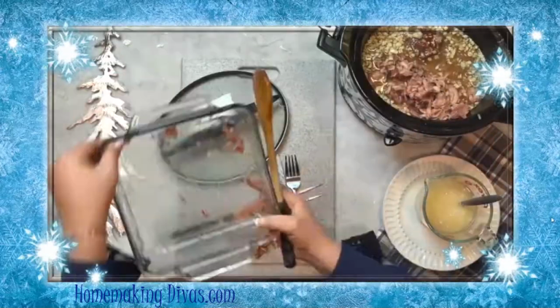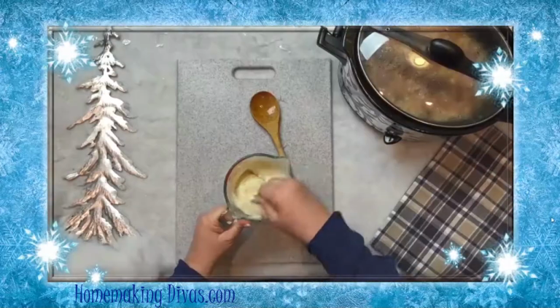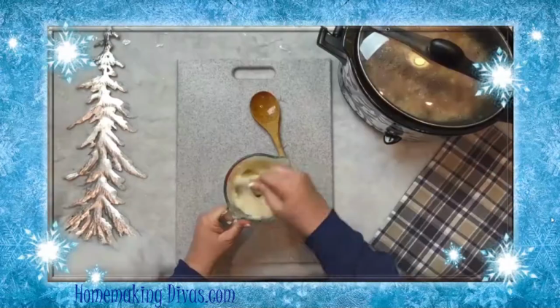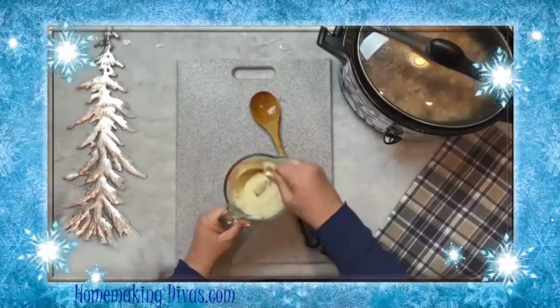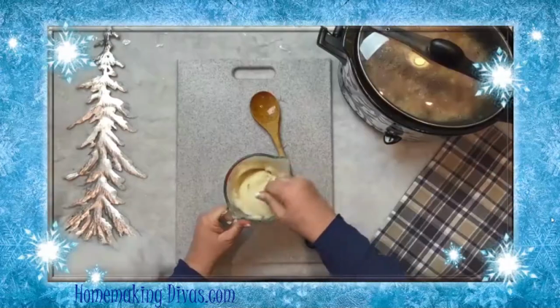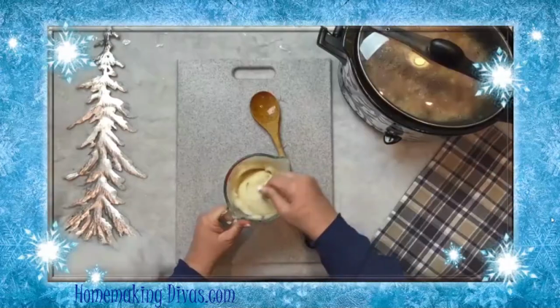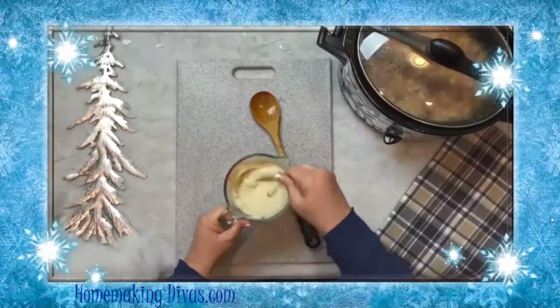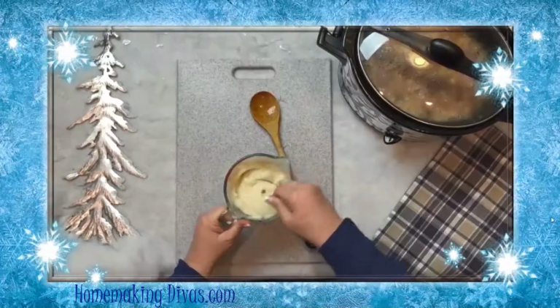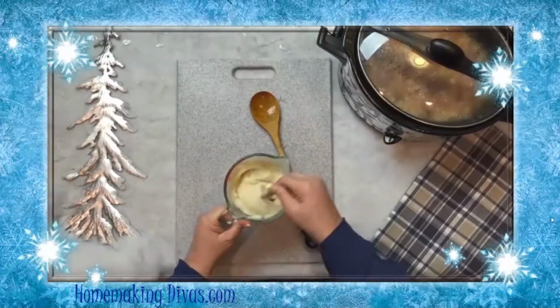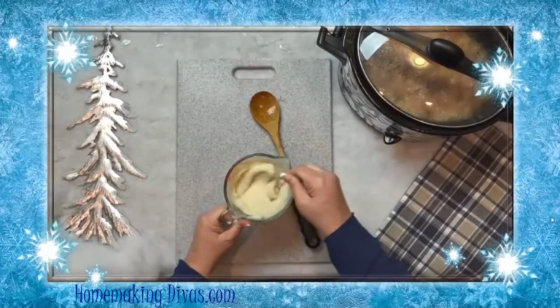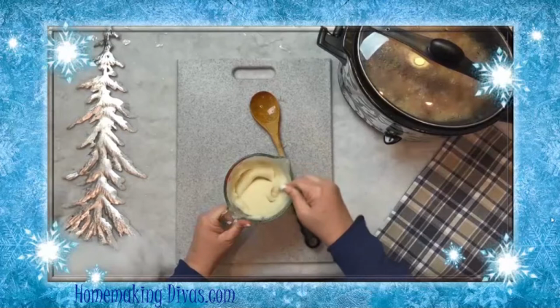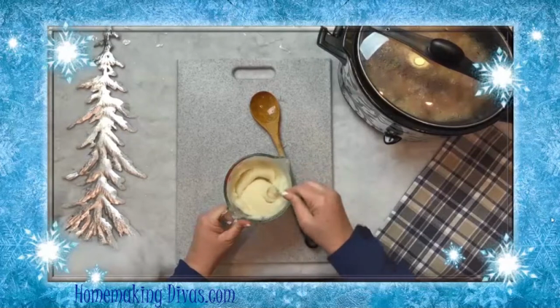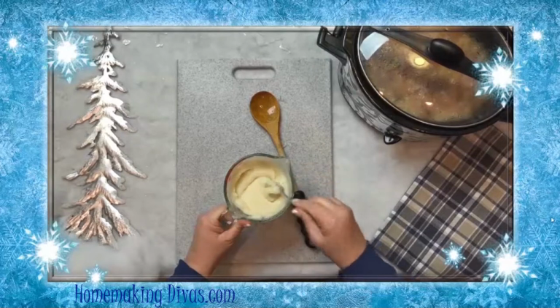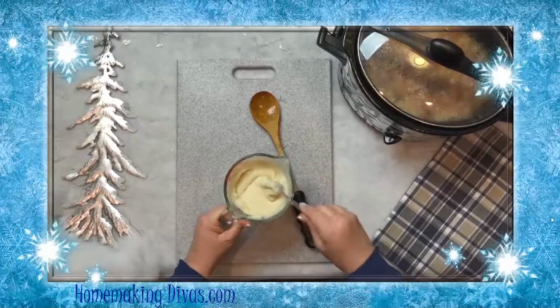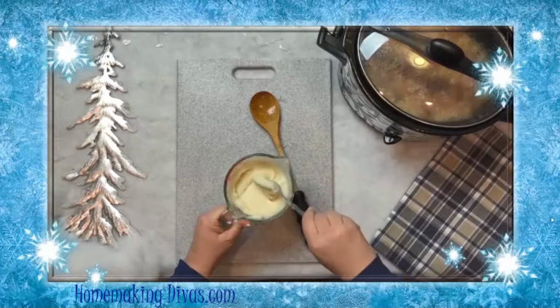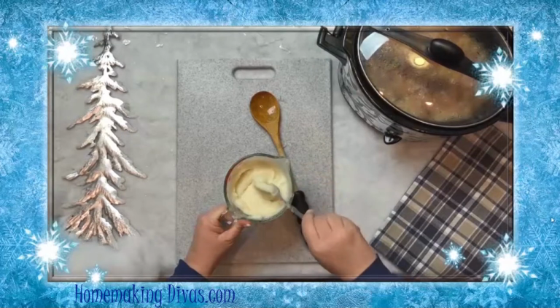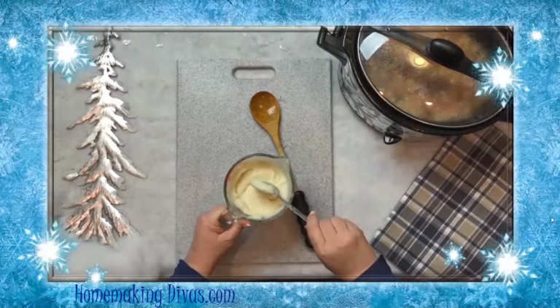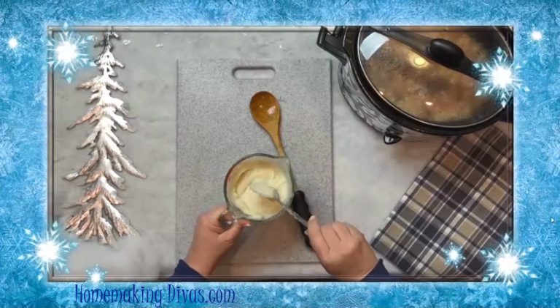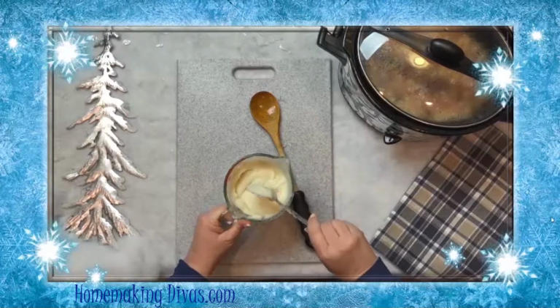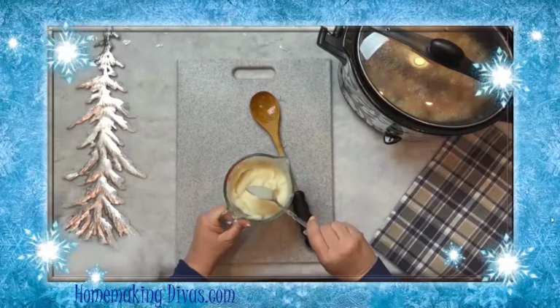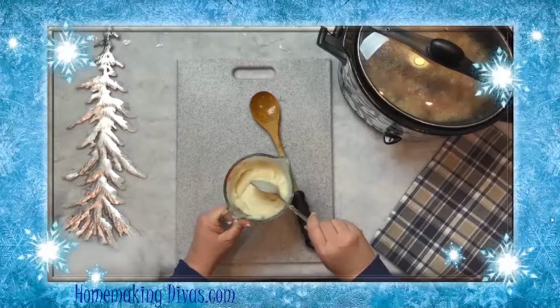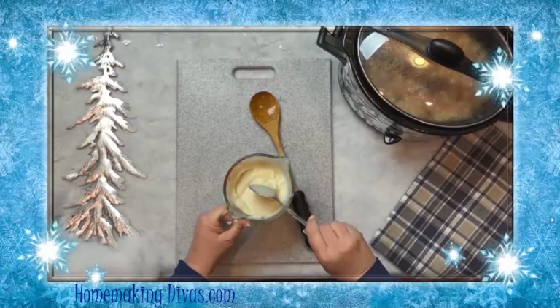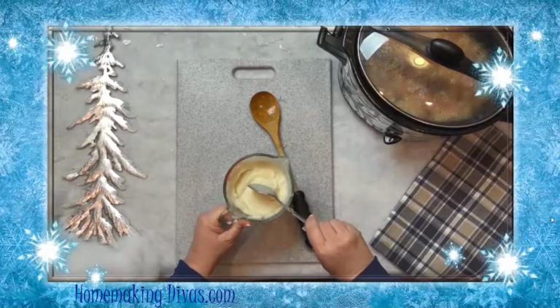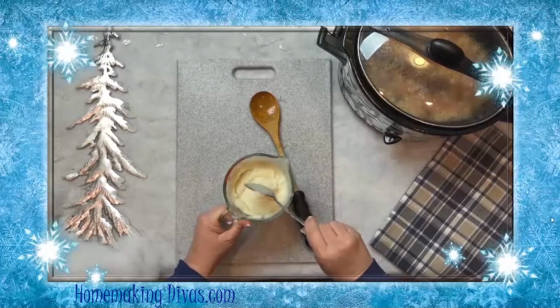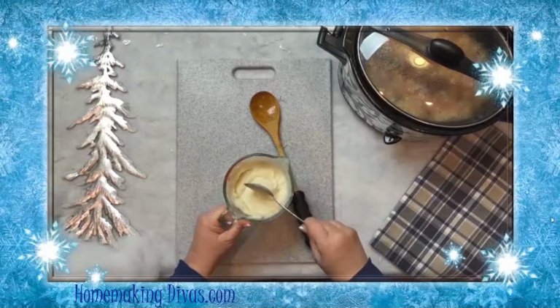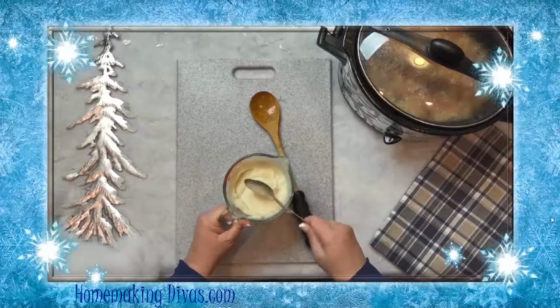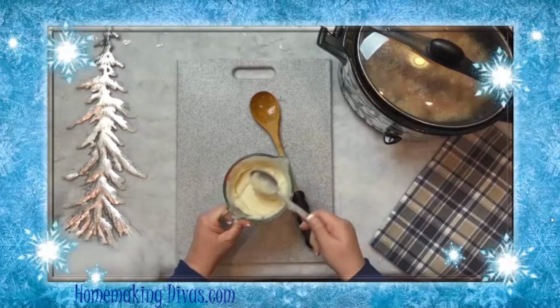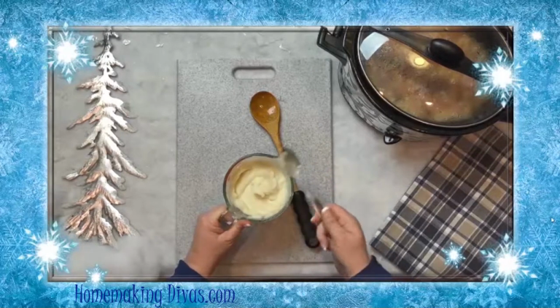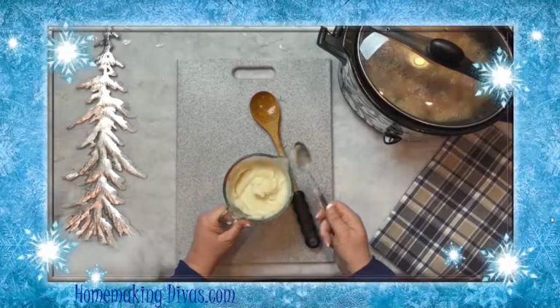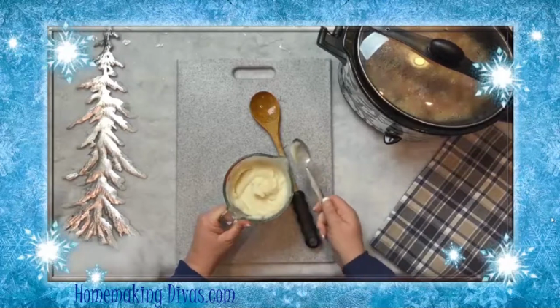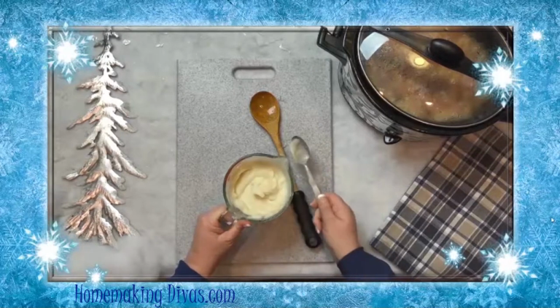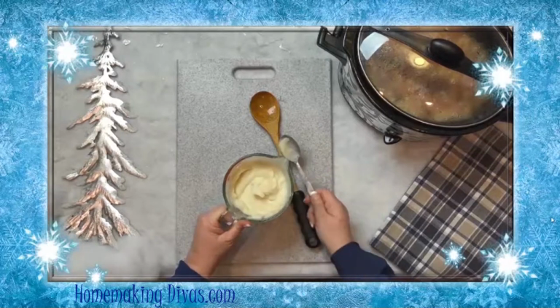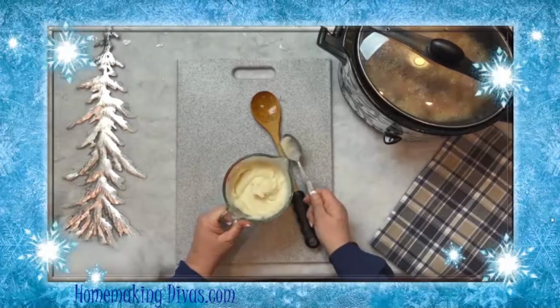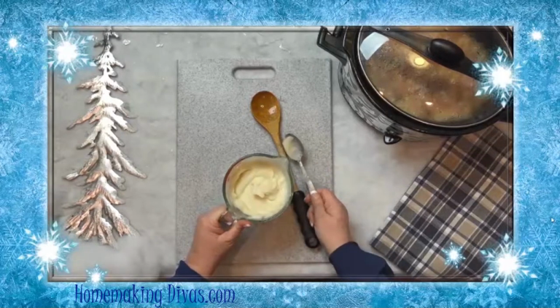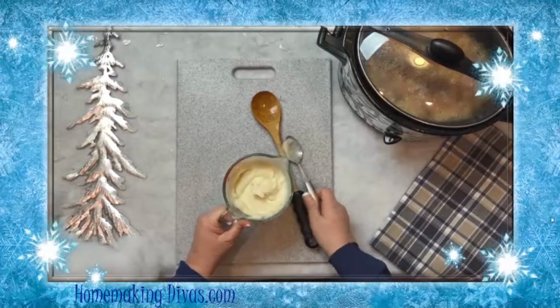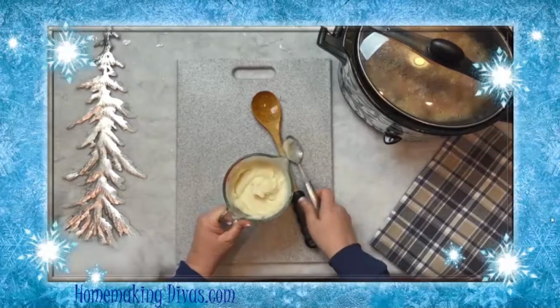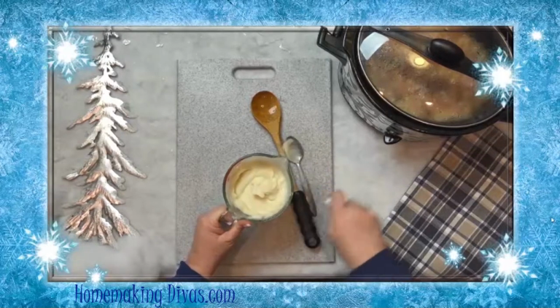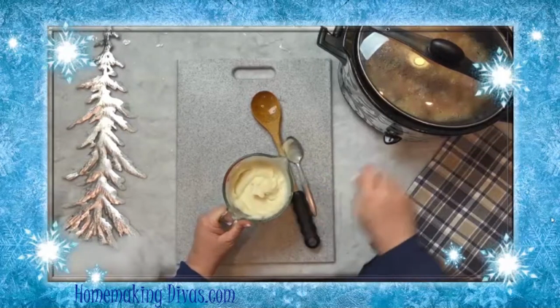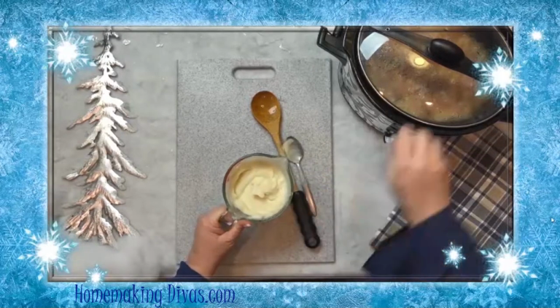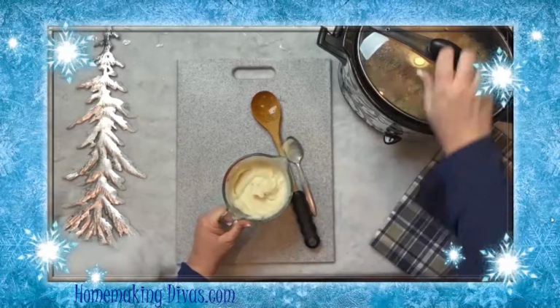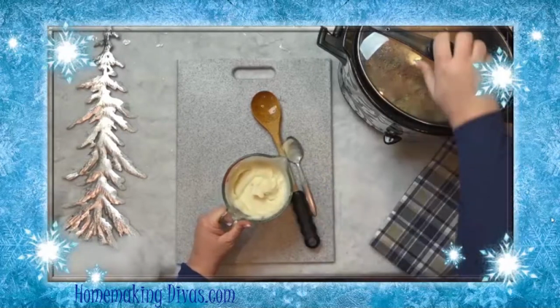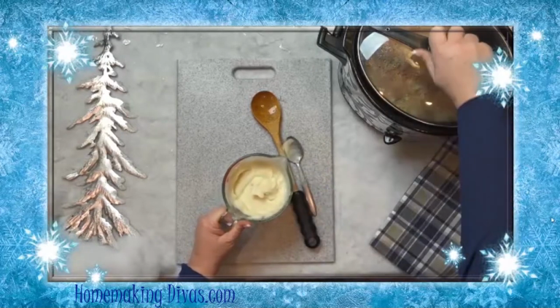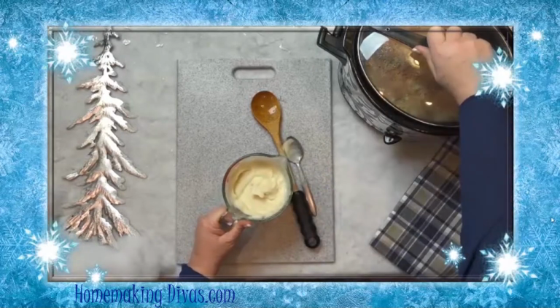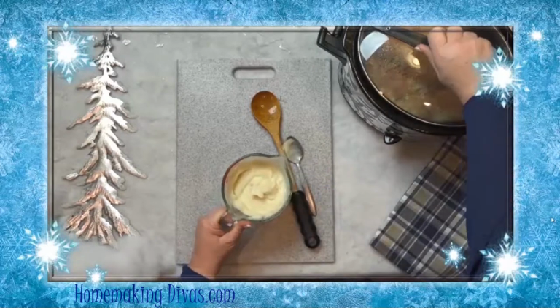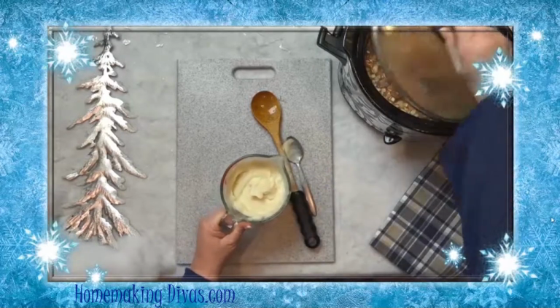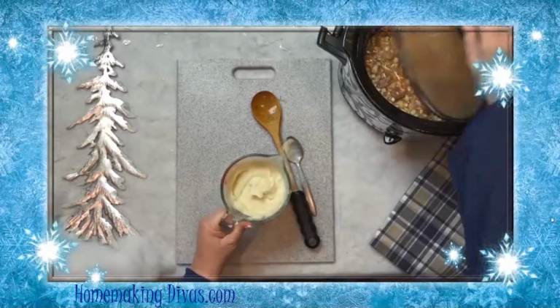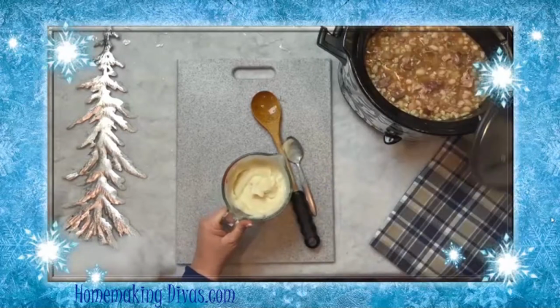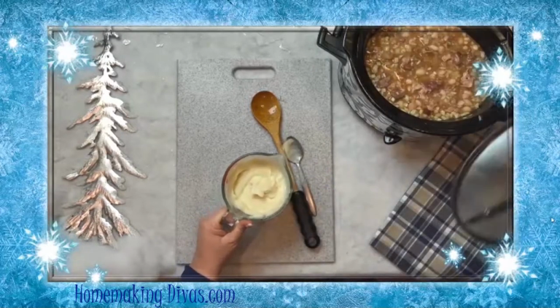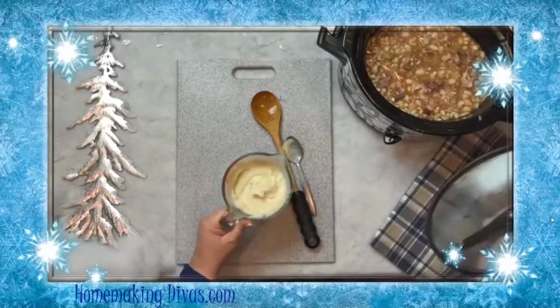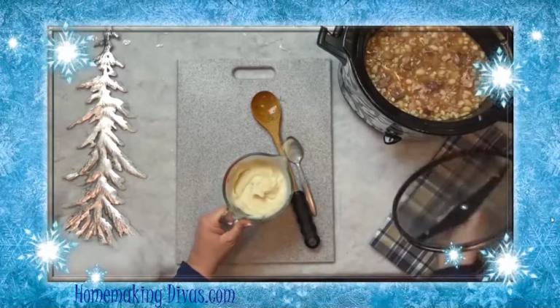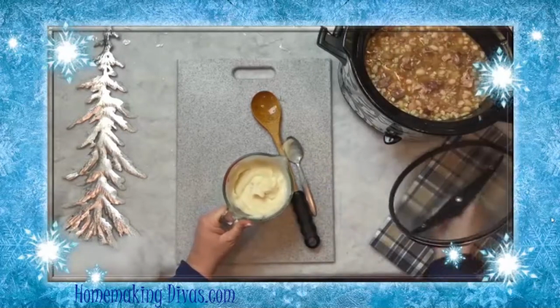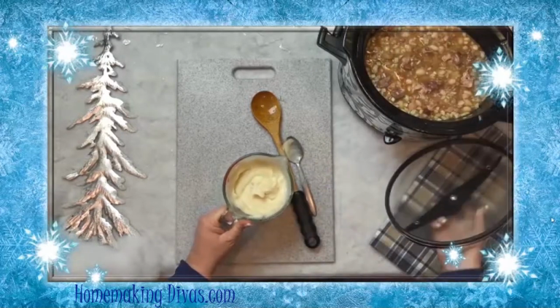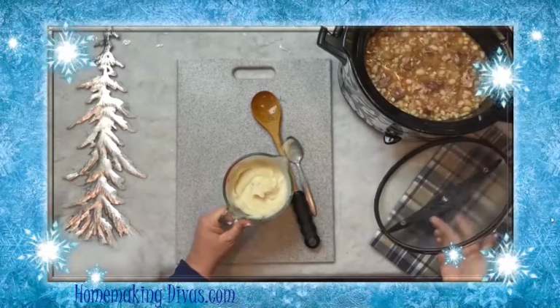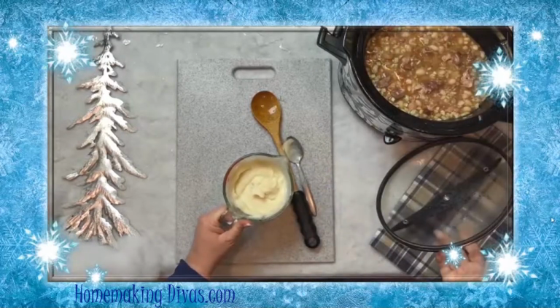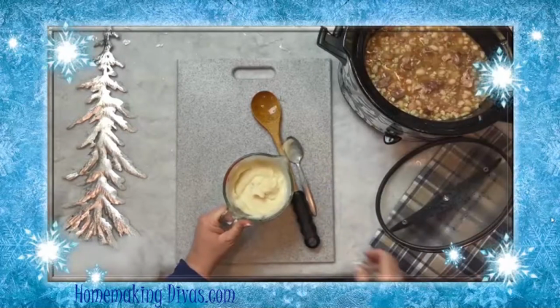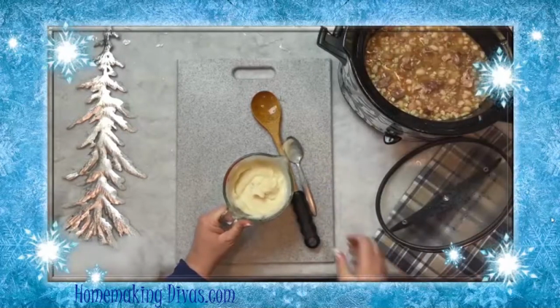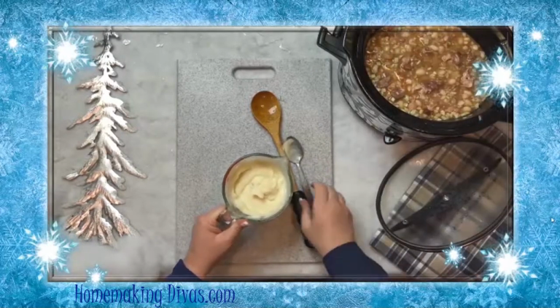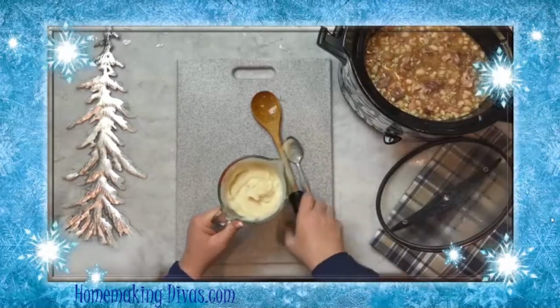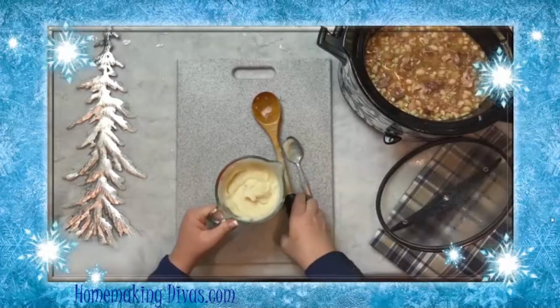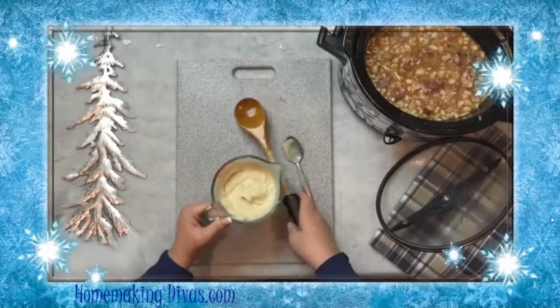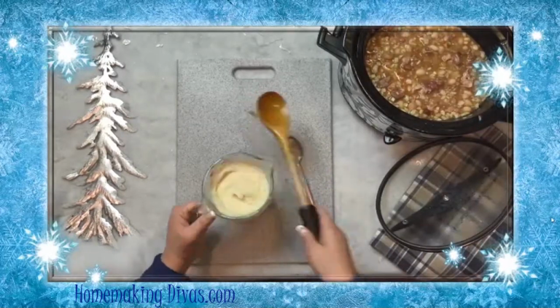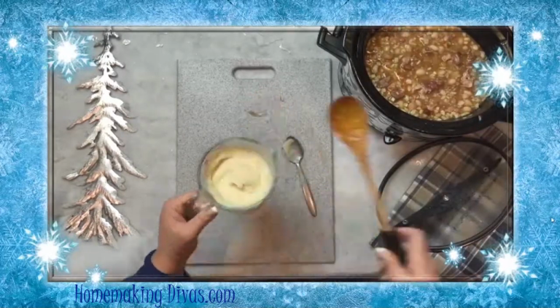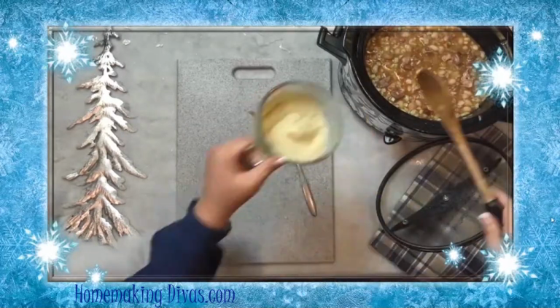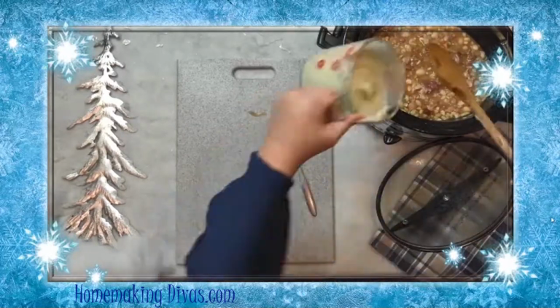Add the potatoes back into the slow cooker and let the vegetables cook for about 30 to 60 more minutes.